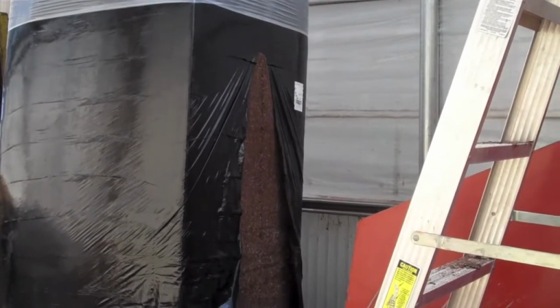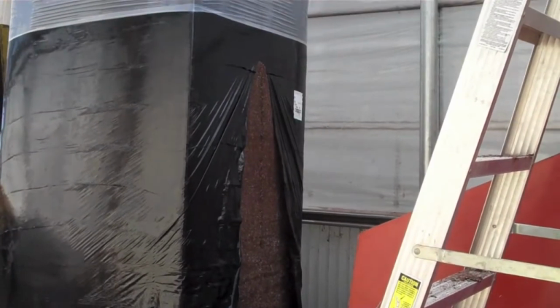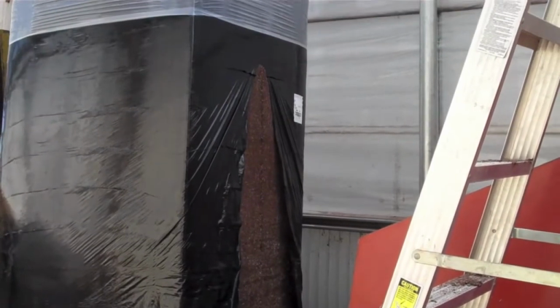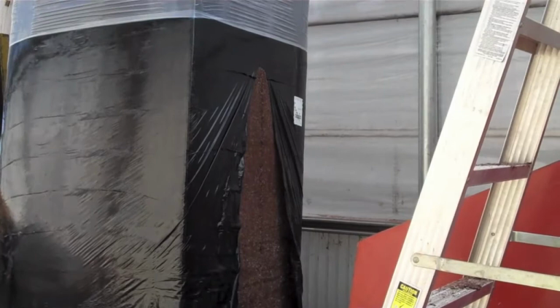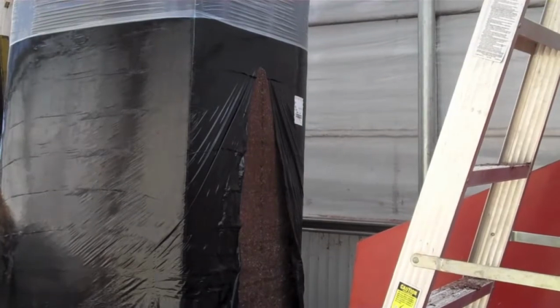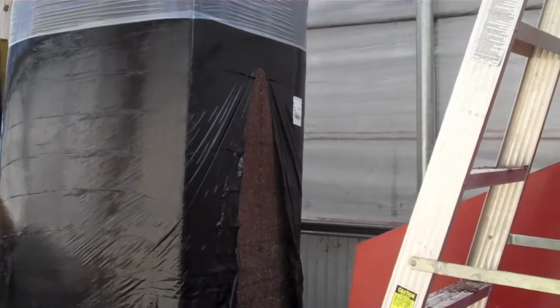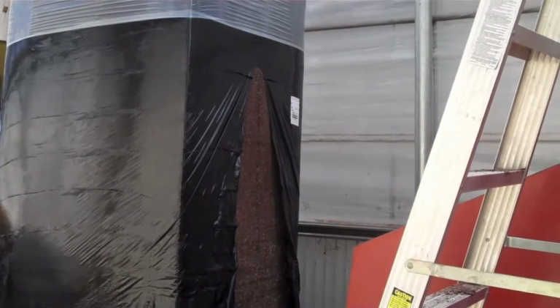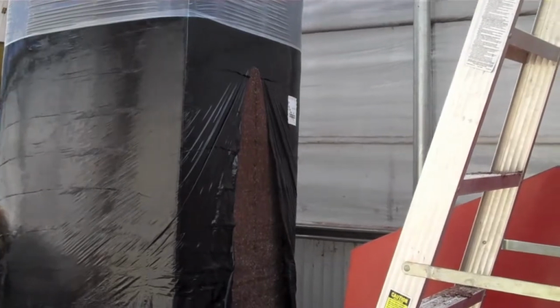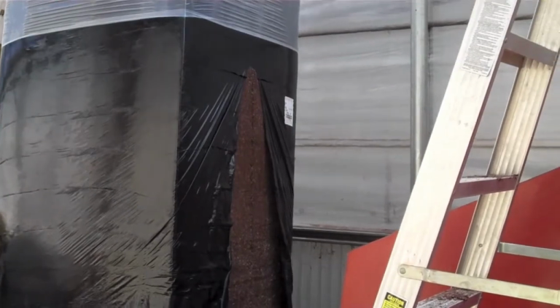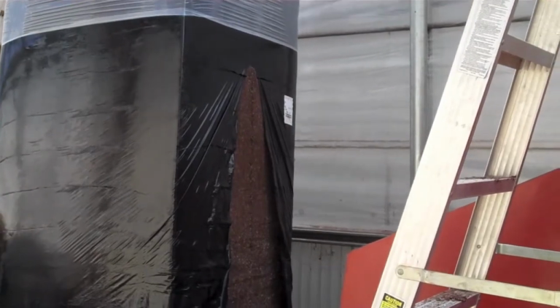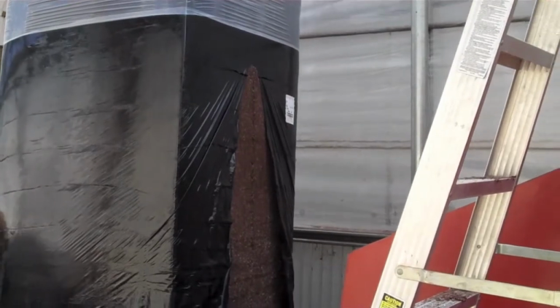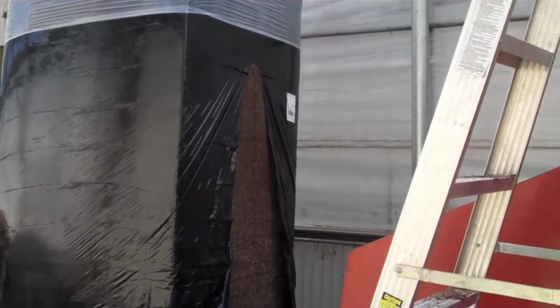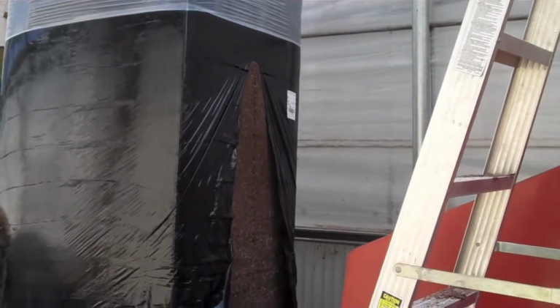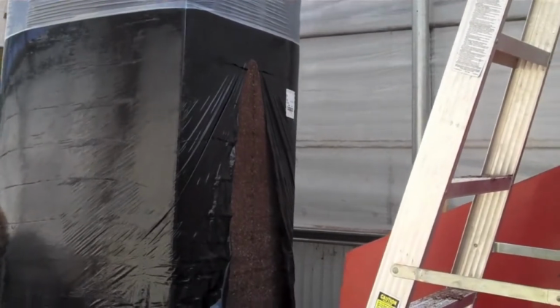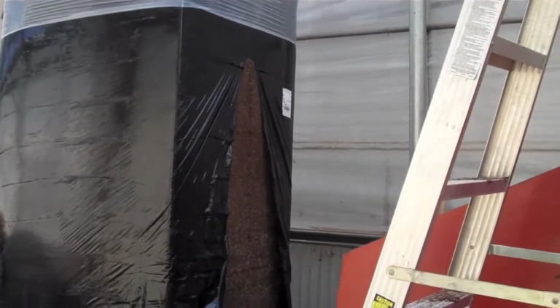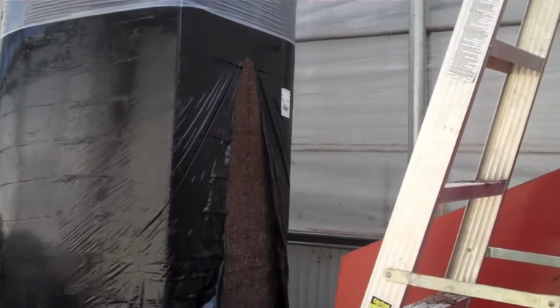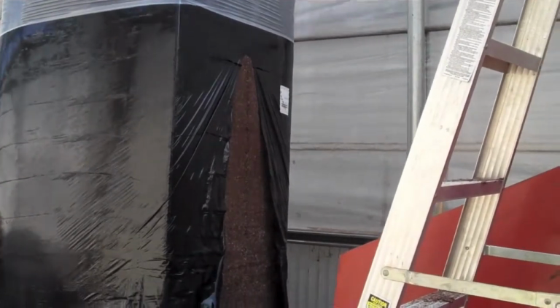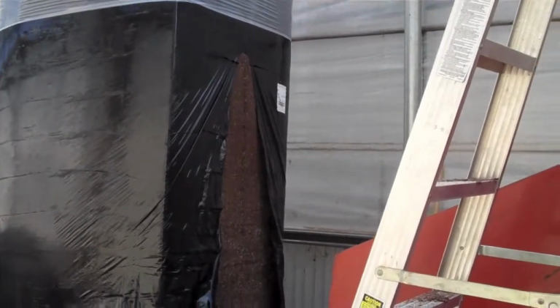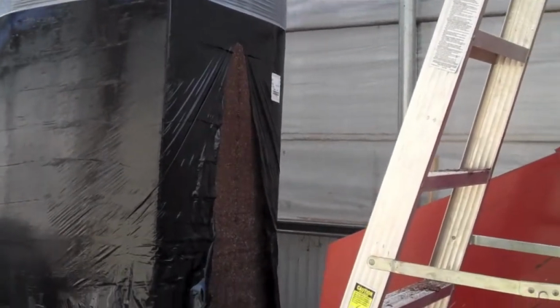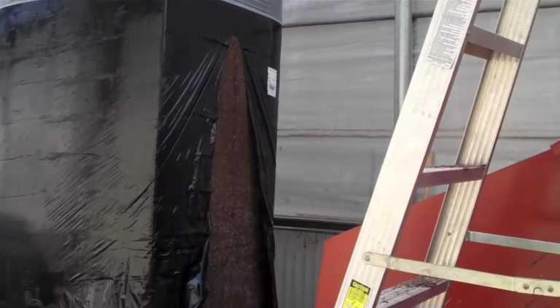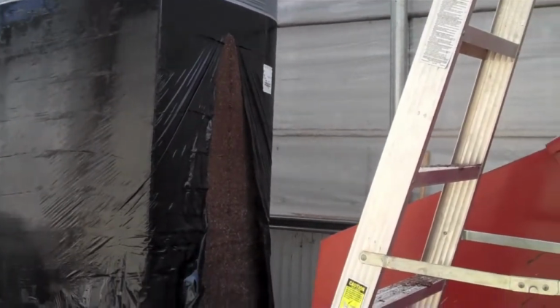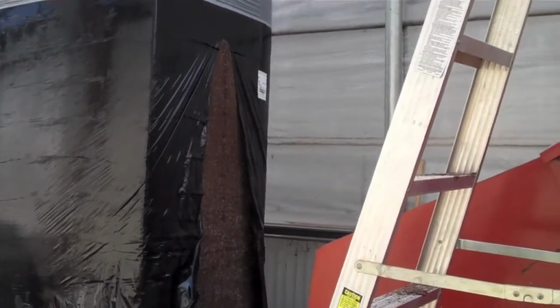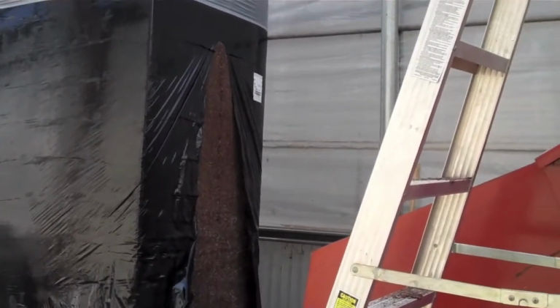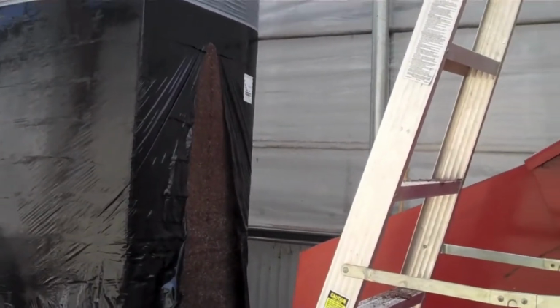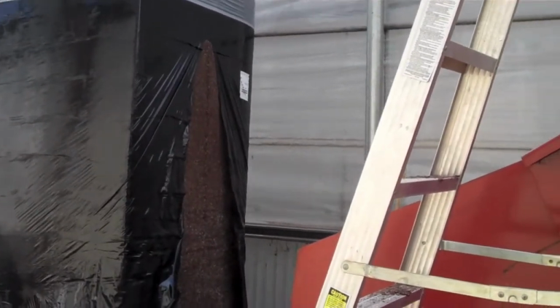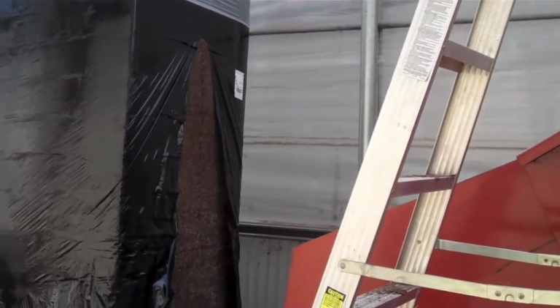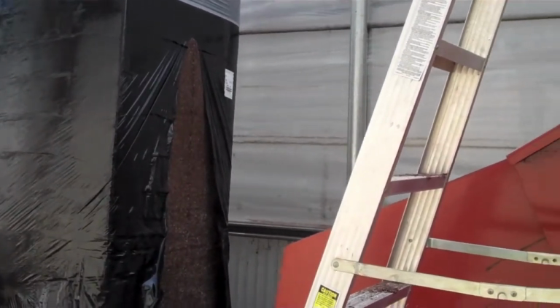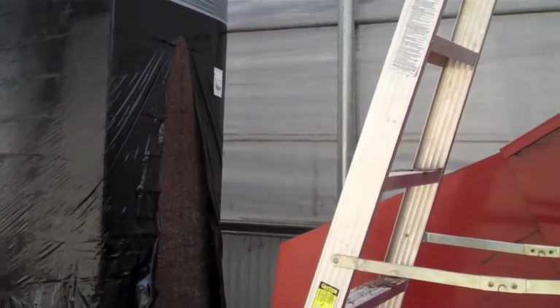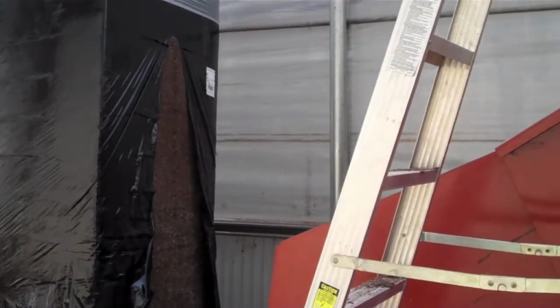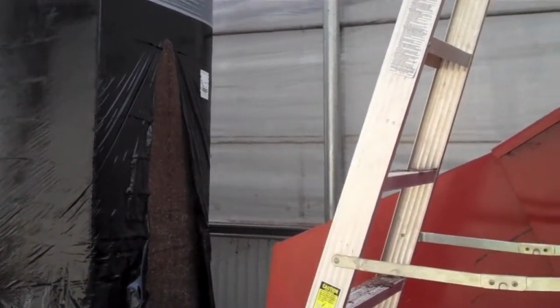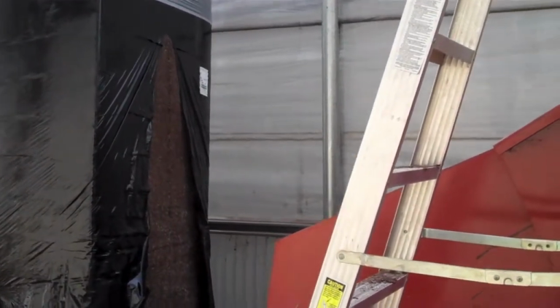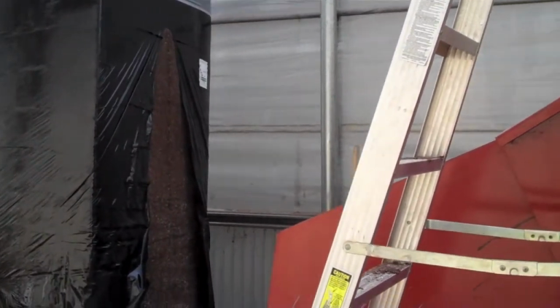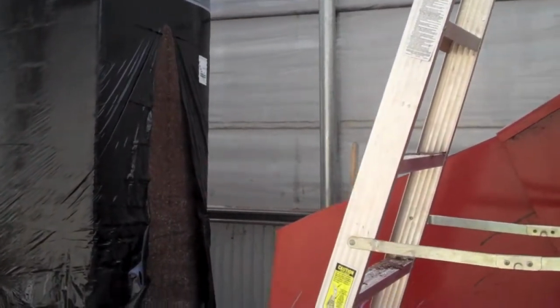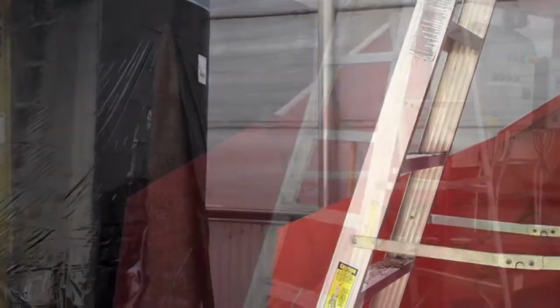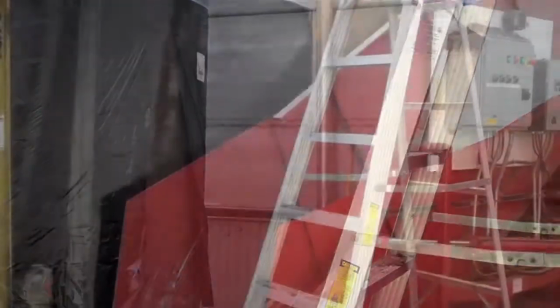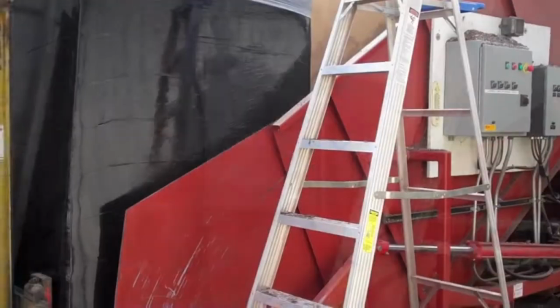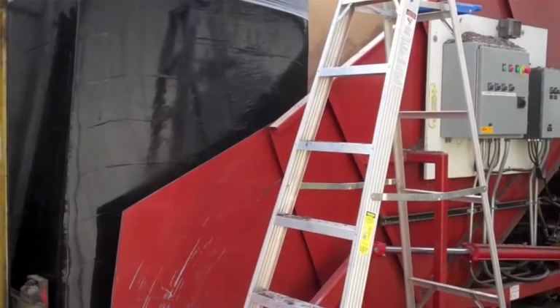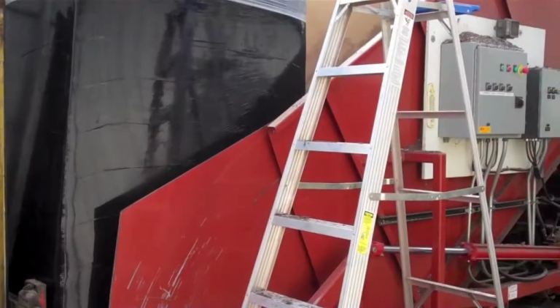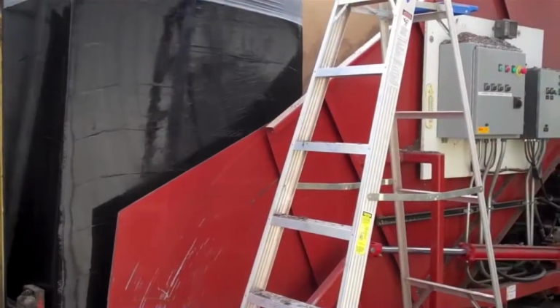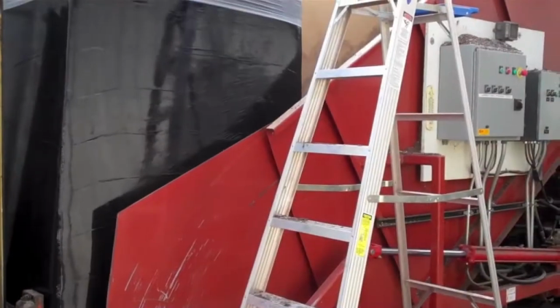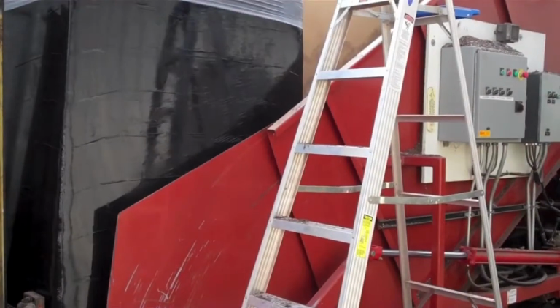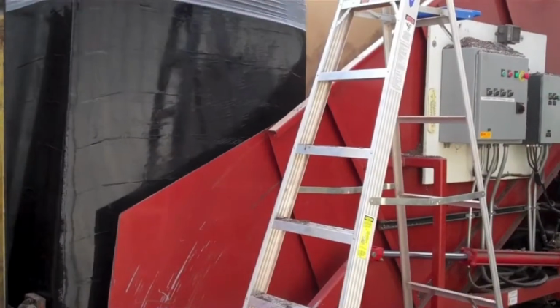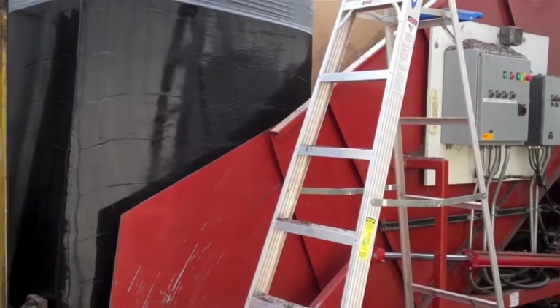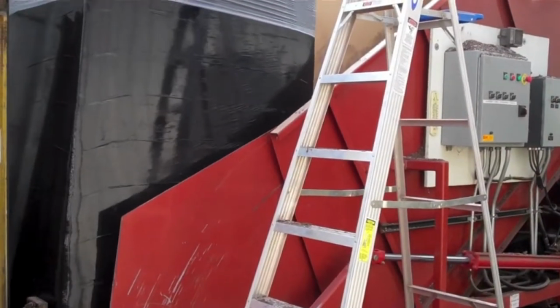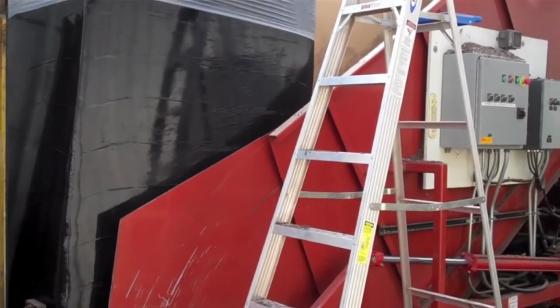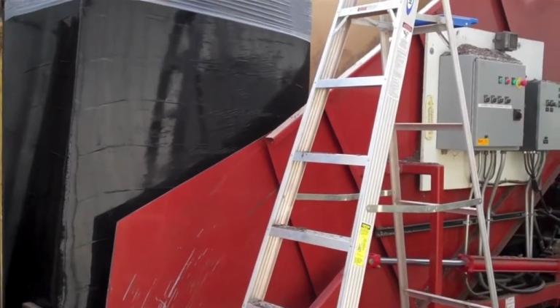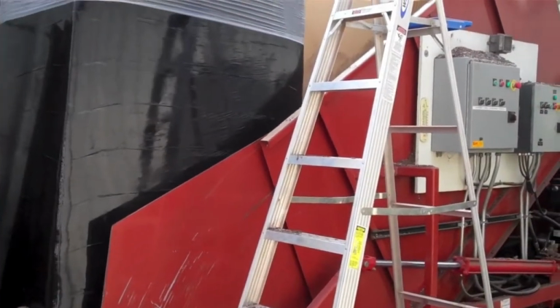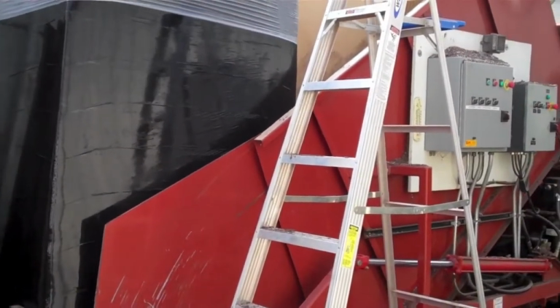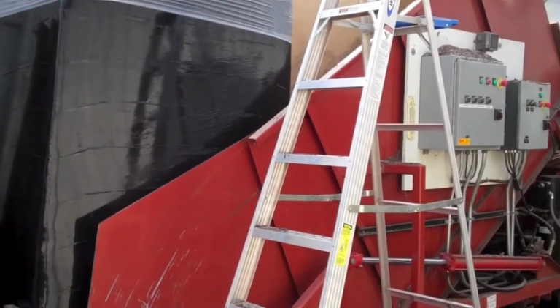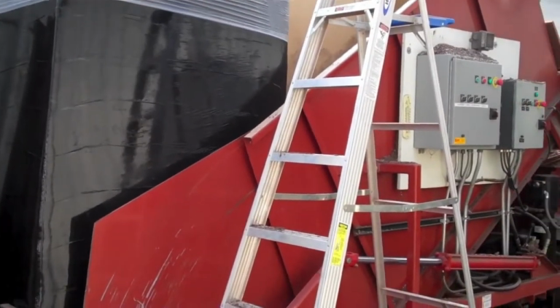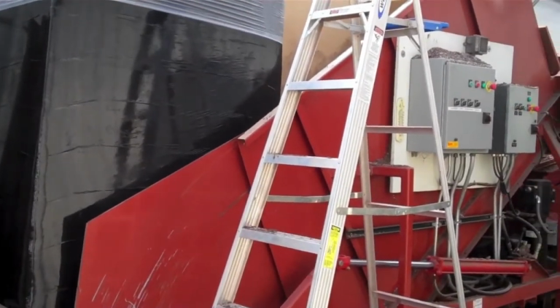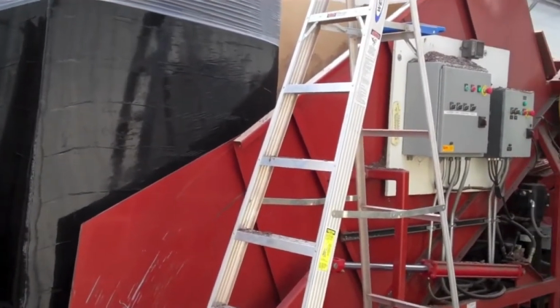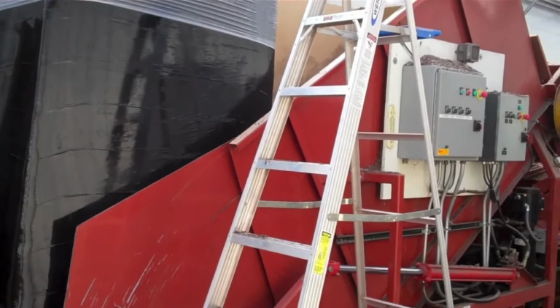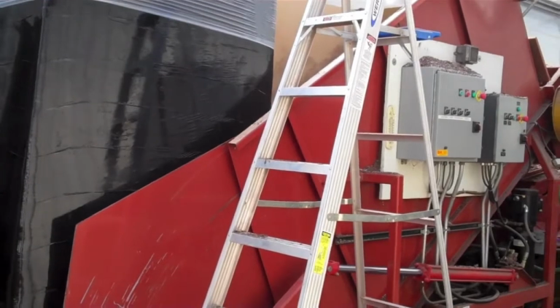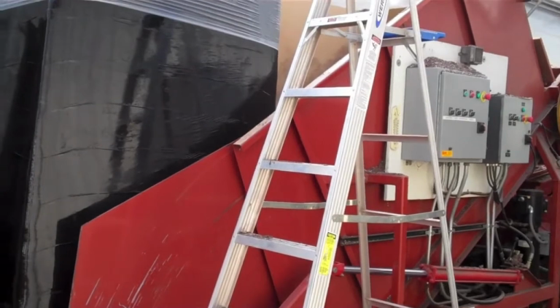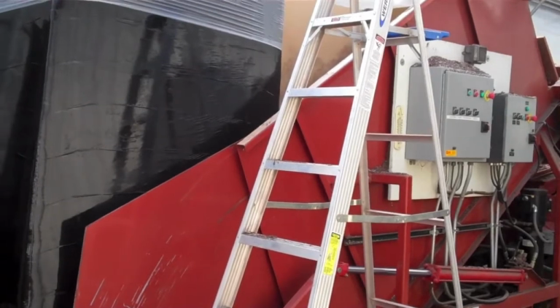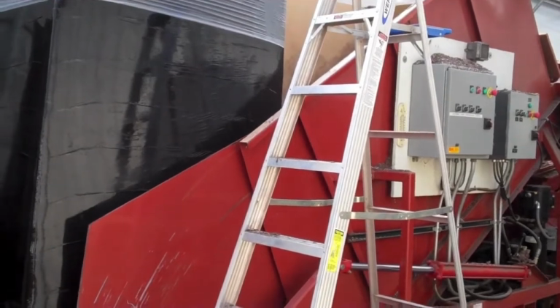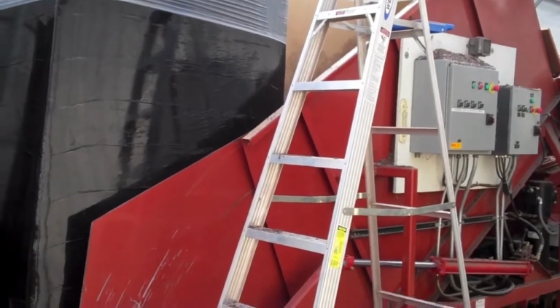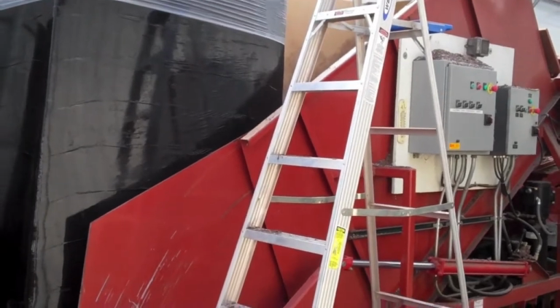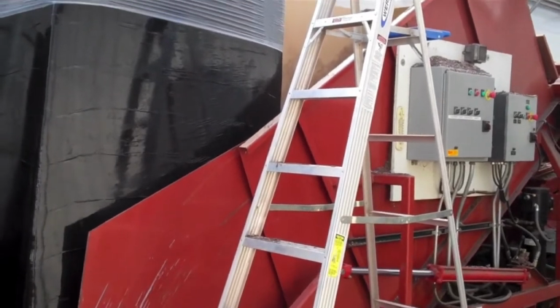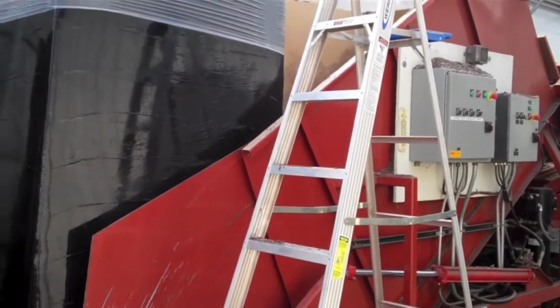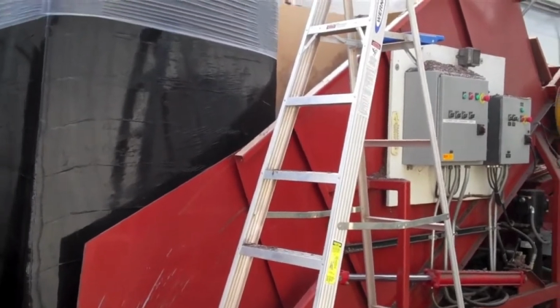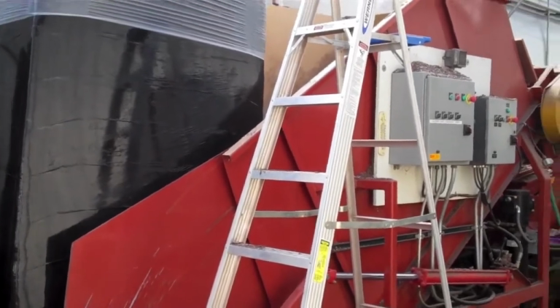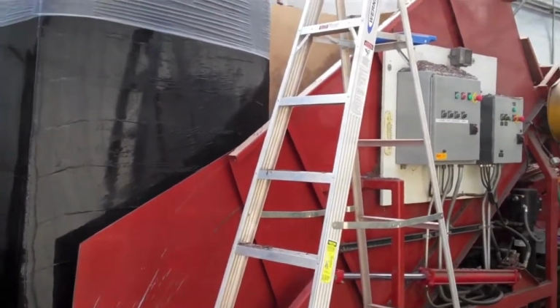Hi, this is Ben Miller with Stutzman's Greenhouse, and today I'd like to show you a little bit of the process of how we handle our soil.